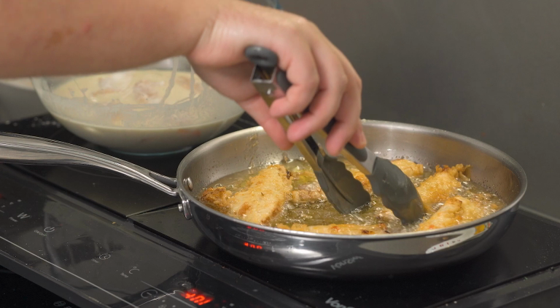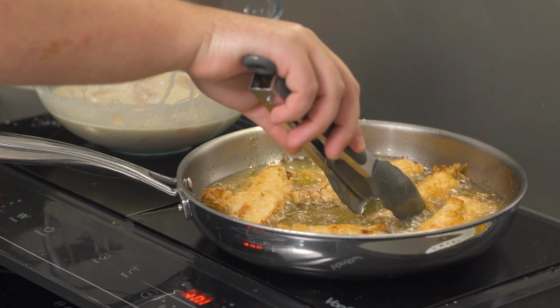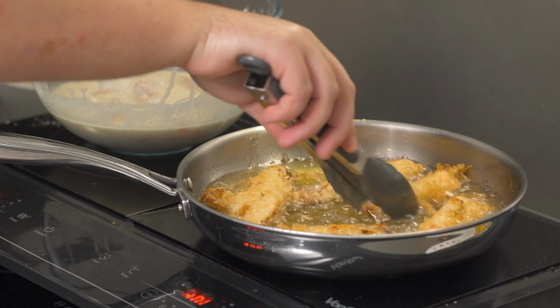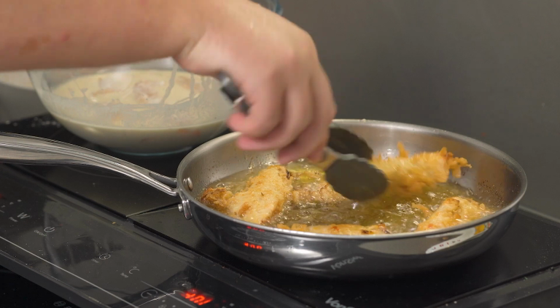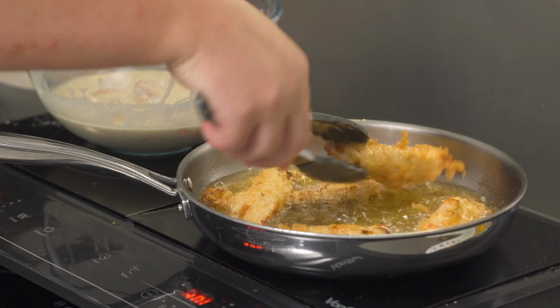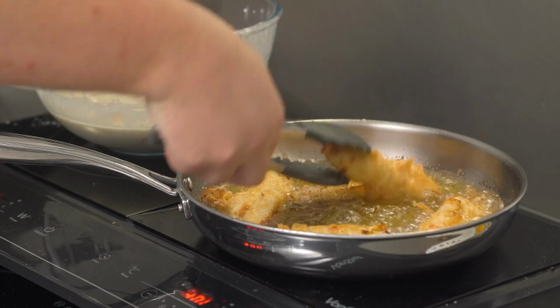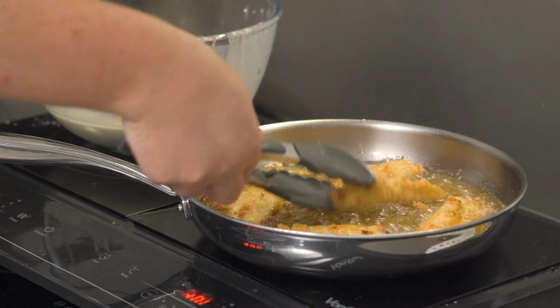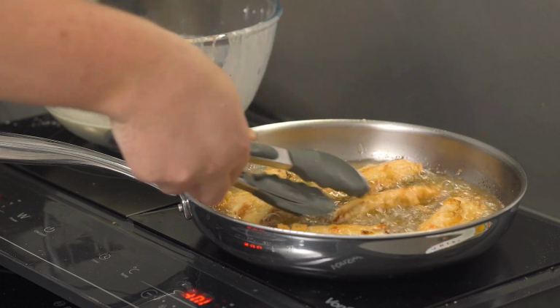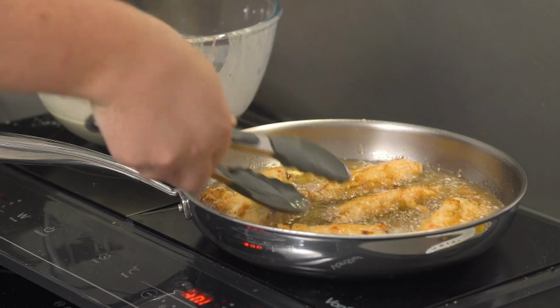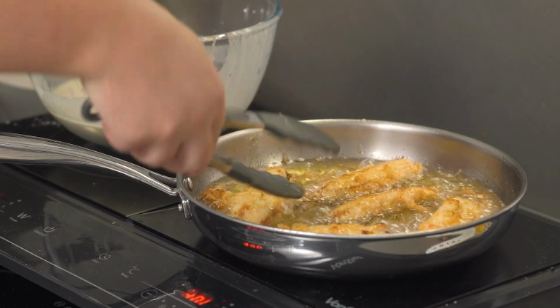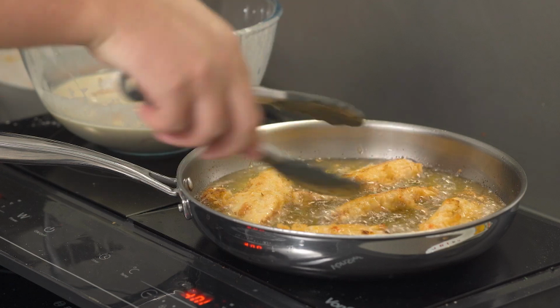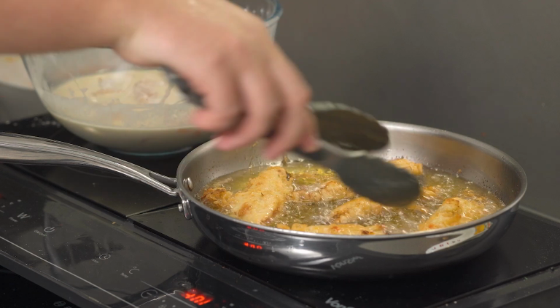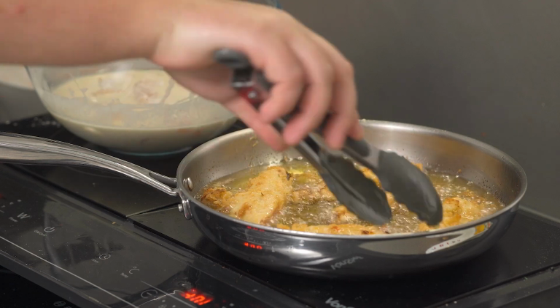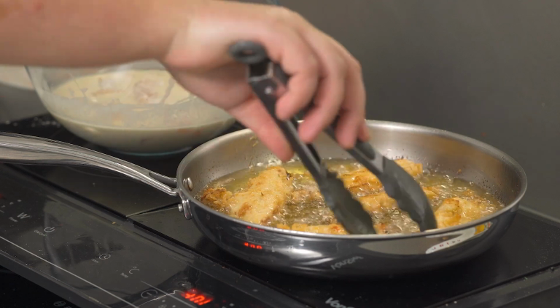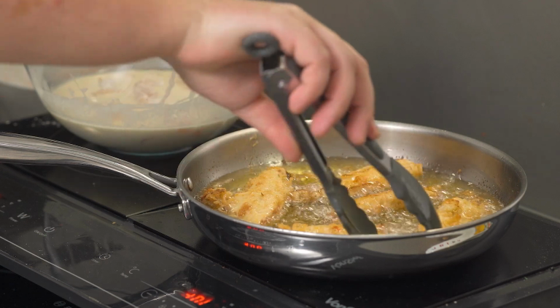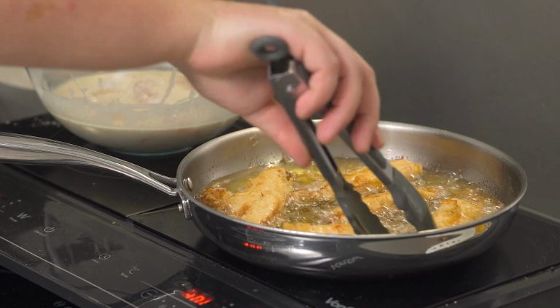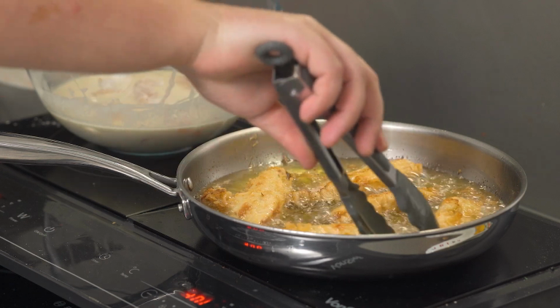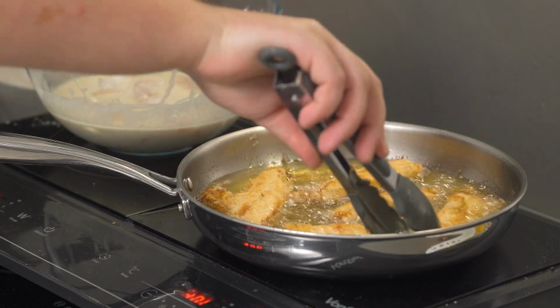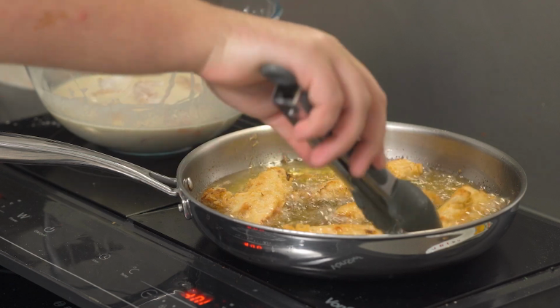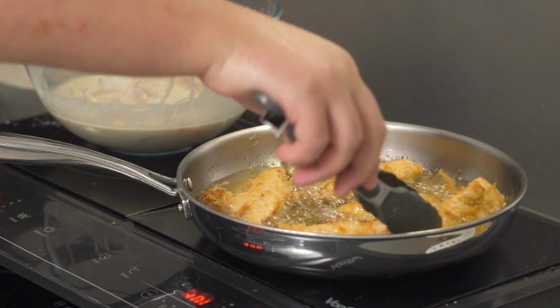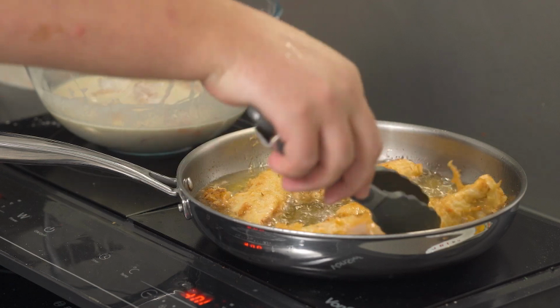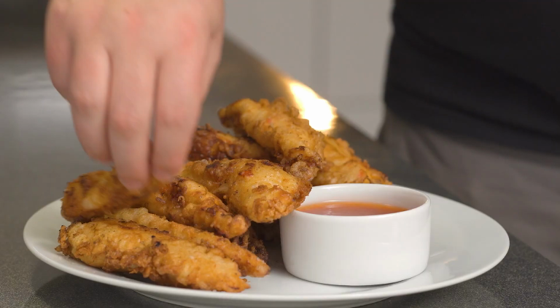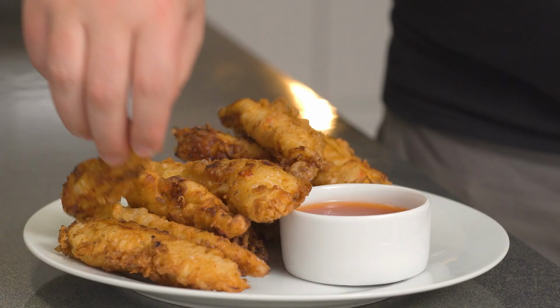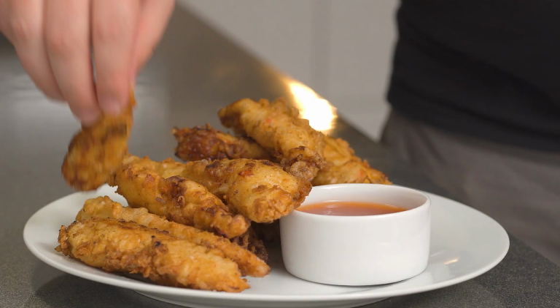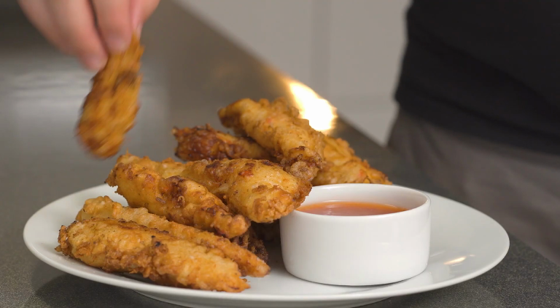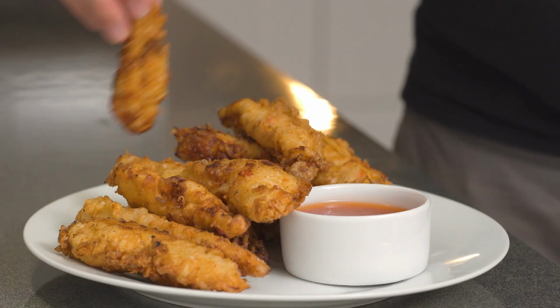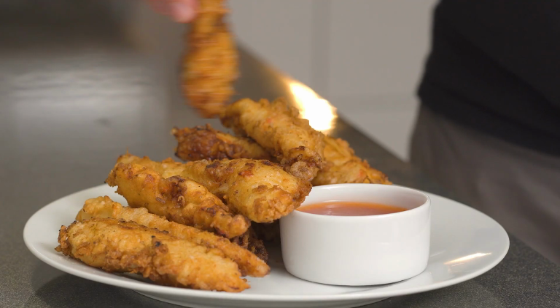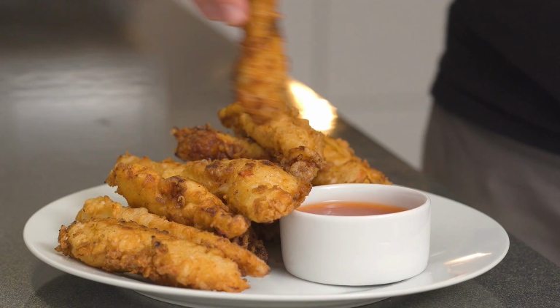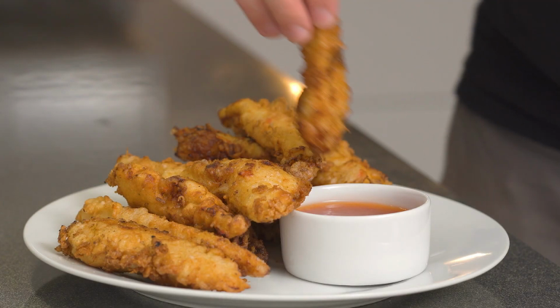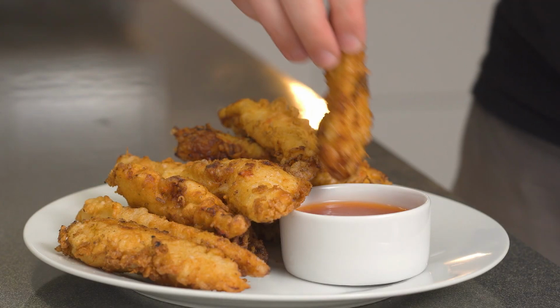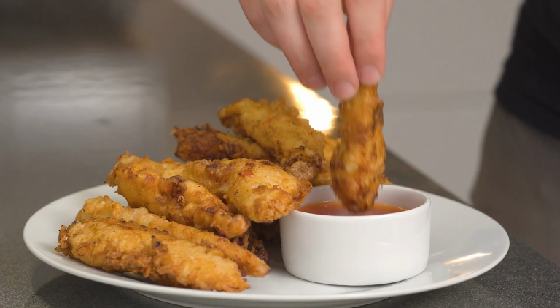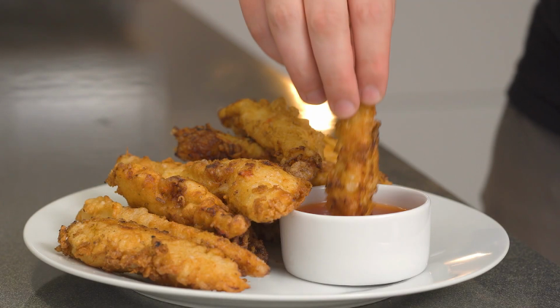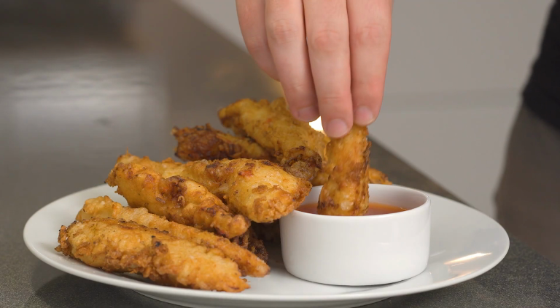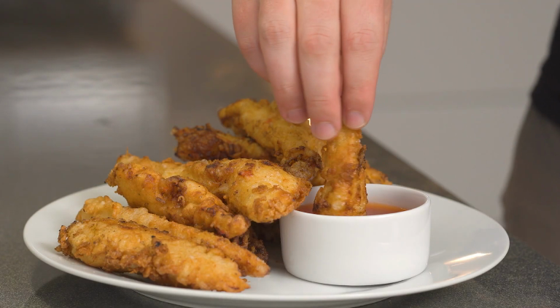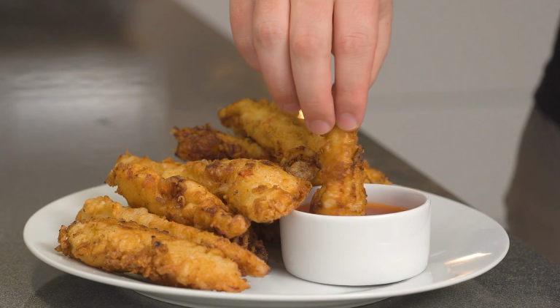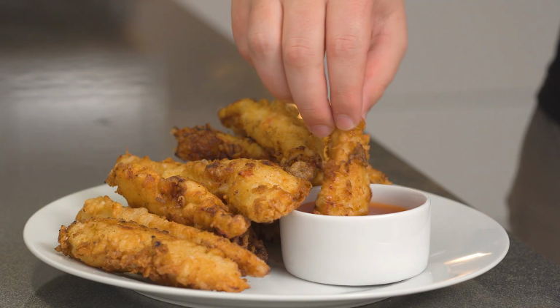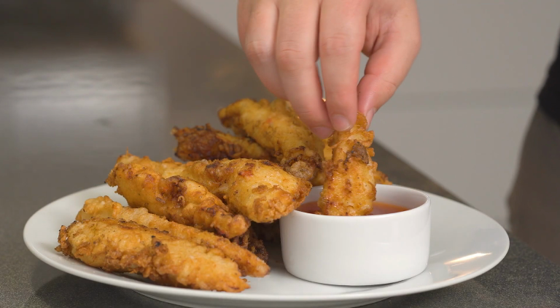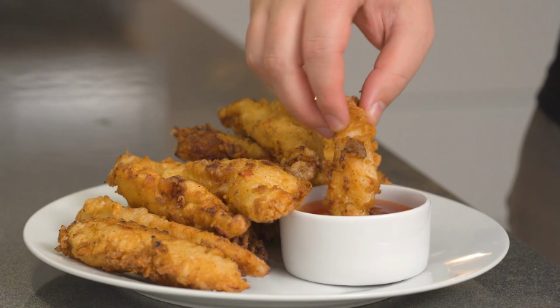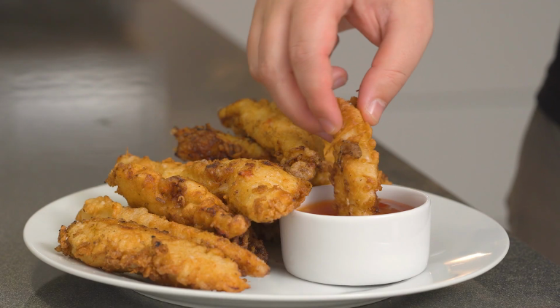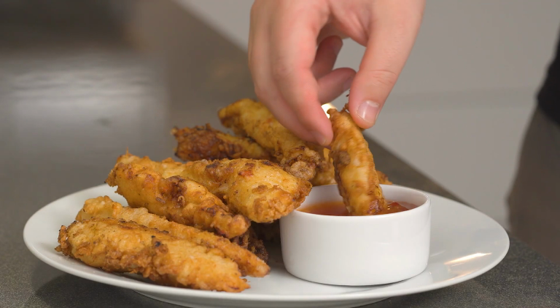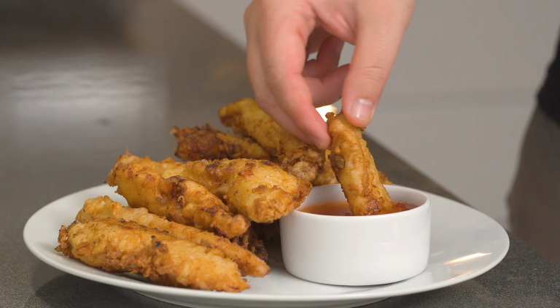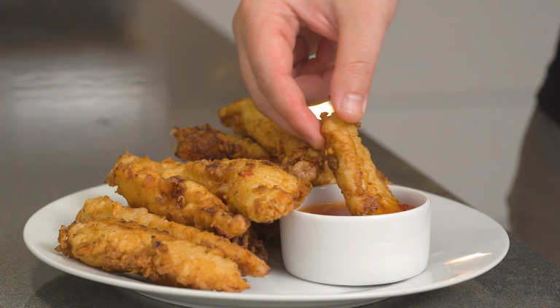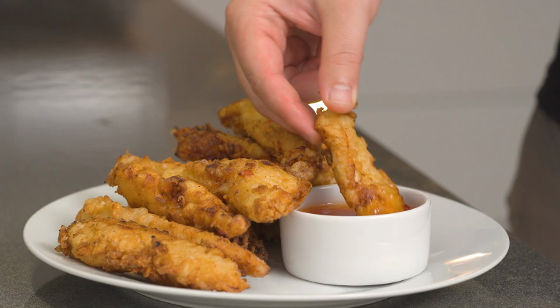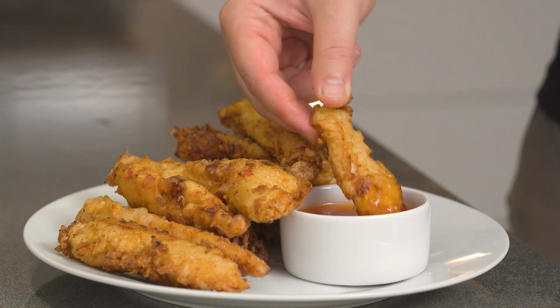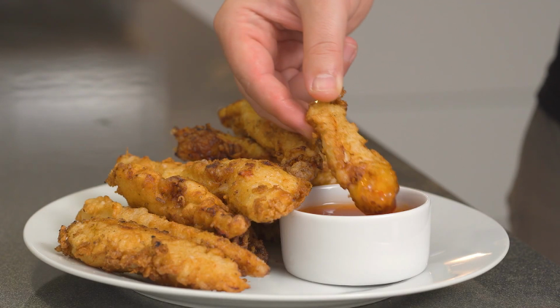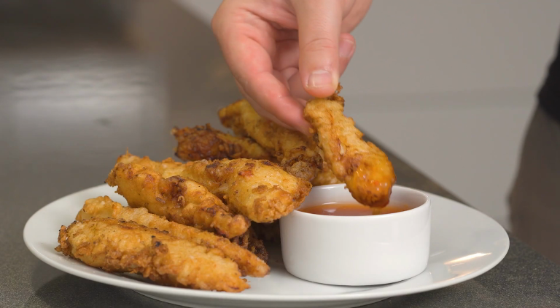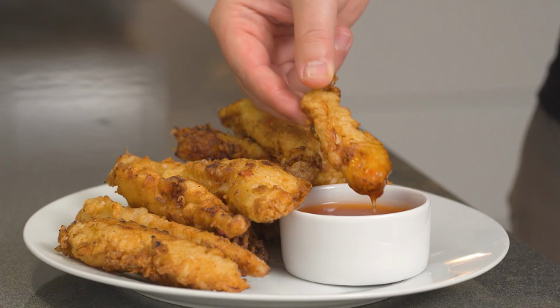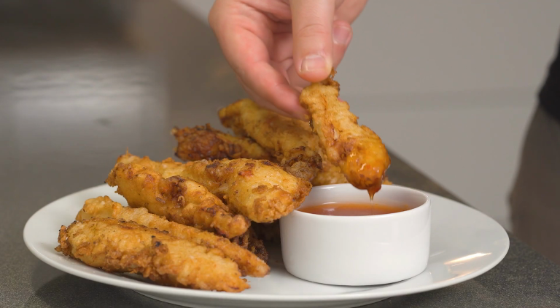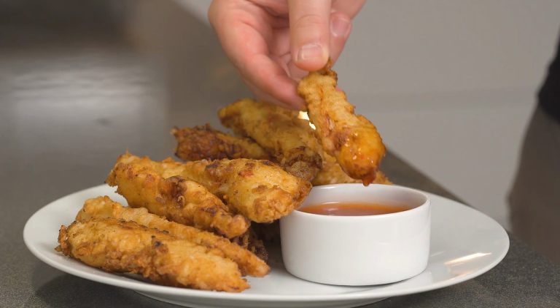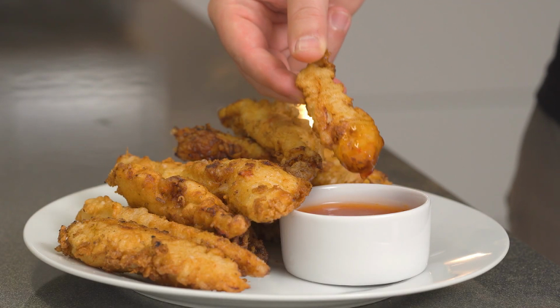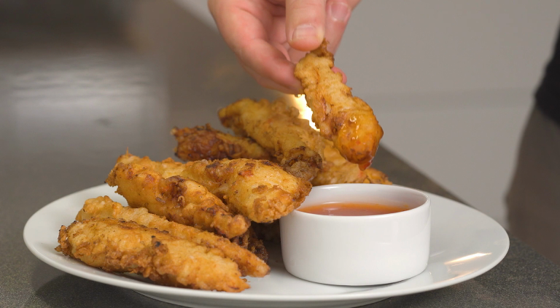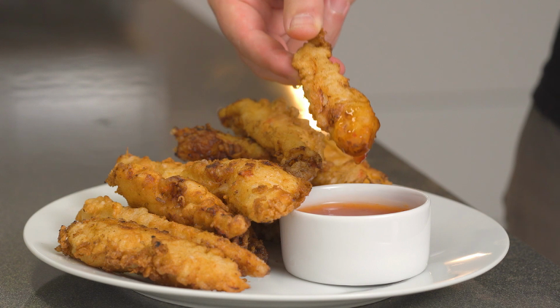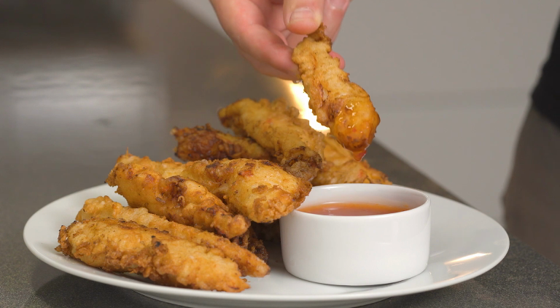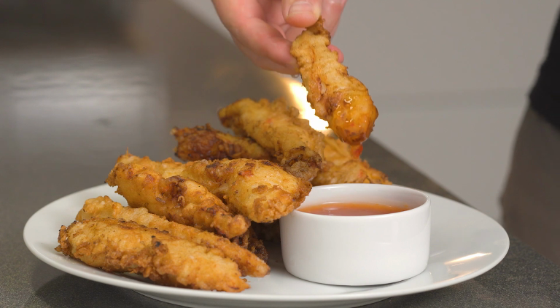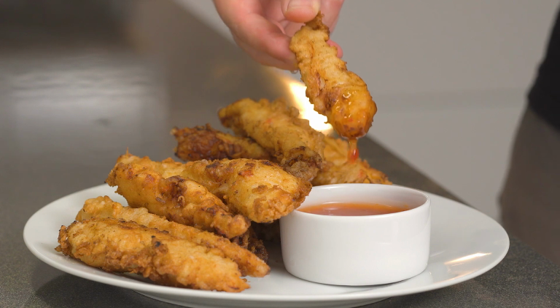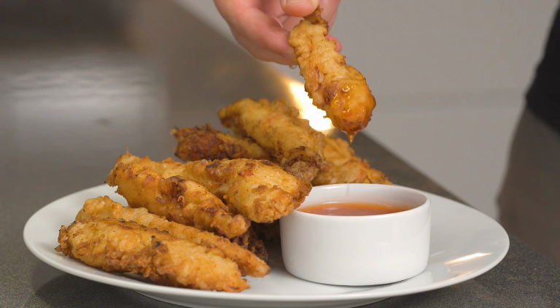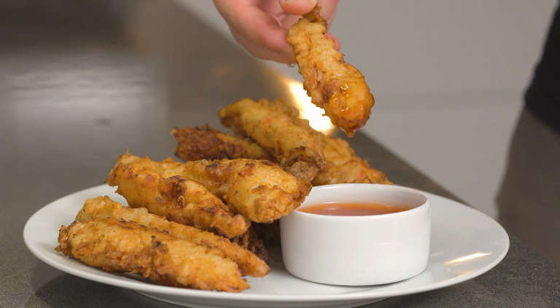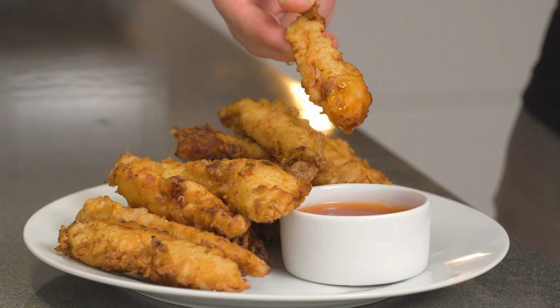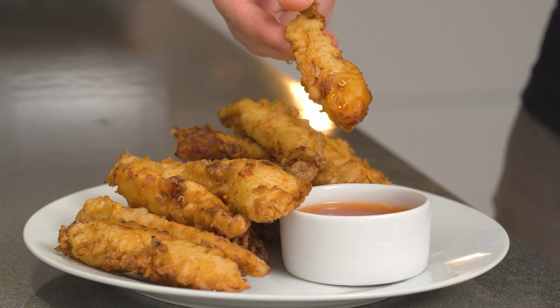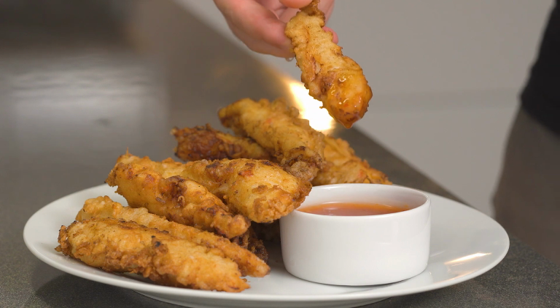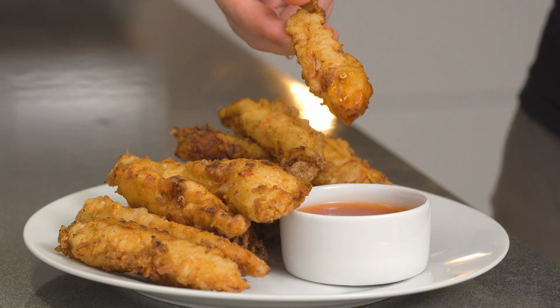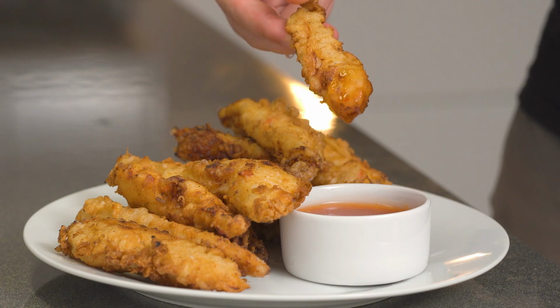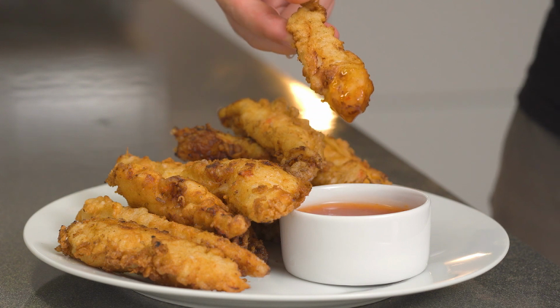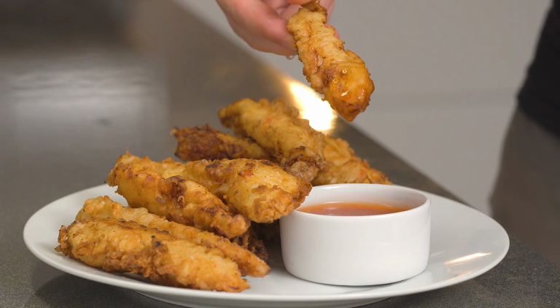Today's recipe is chicken tempura with sweet chili sauce. Make sure that you watch the recipe entirely in order to get the best results.